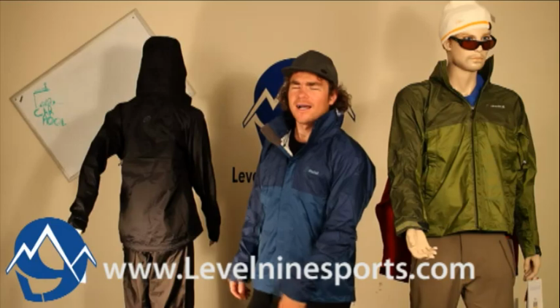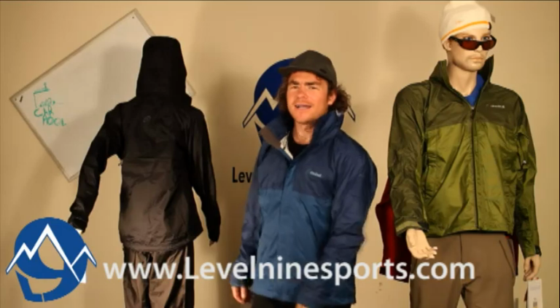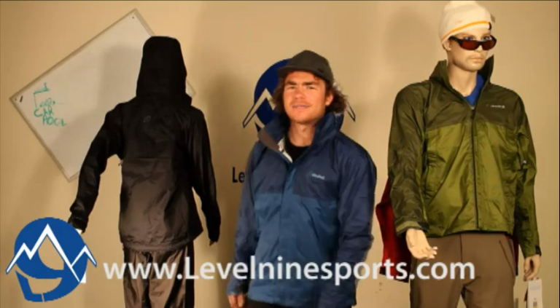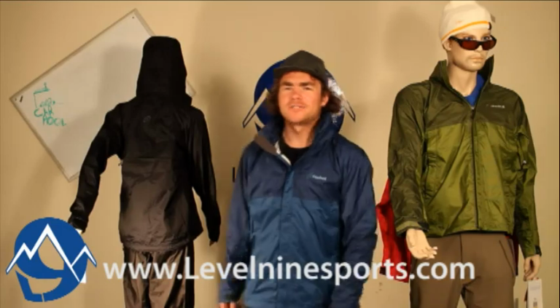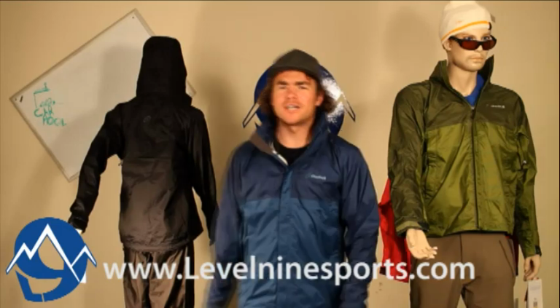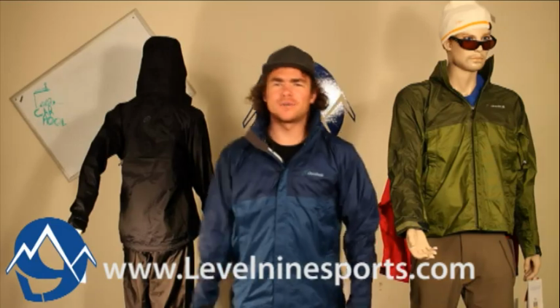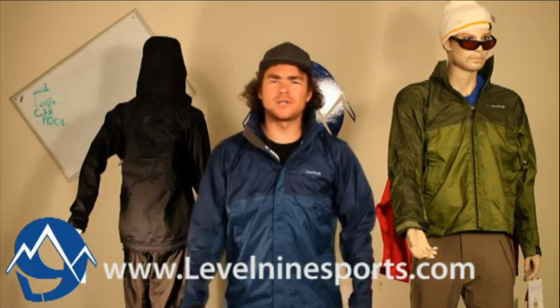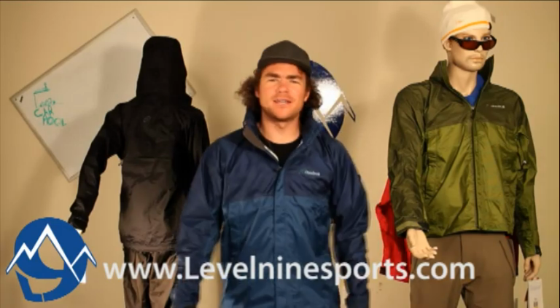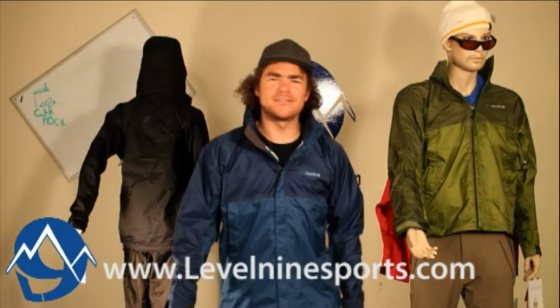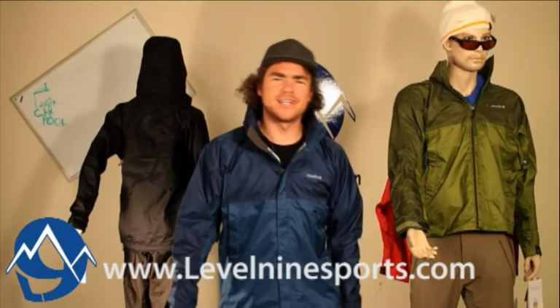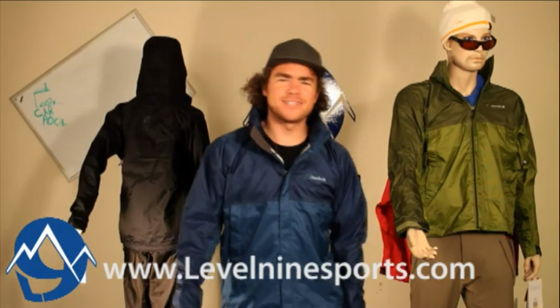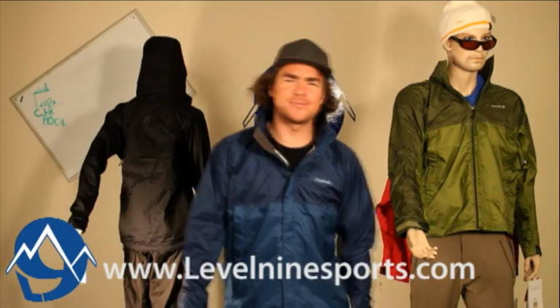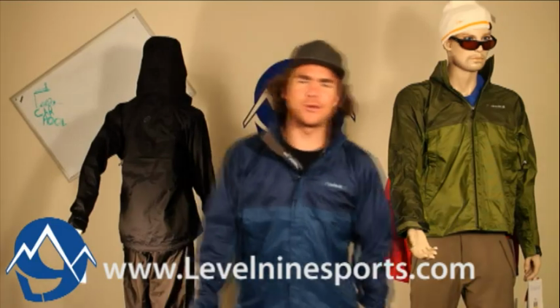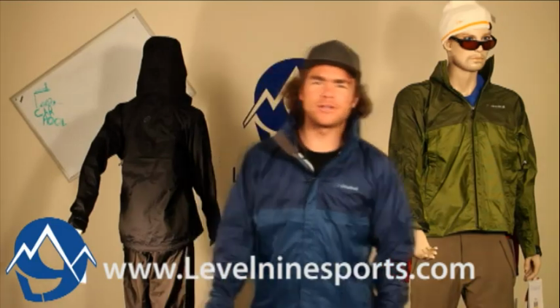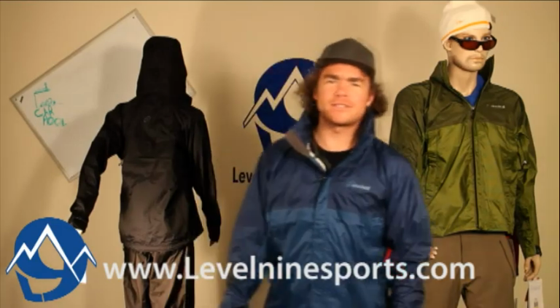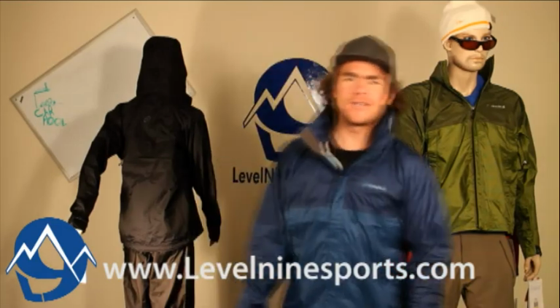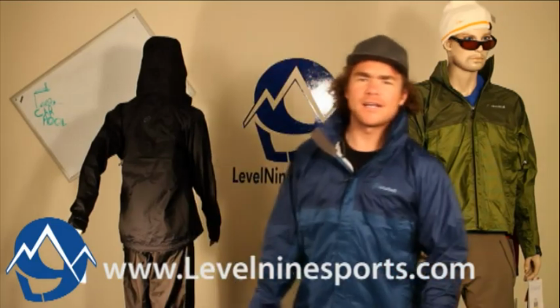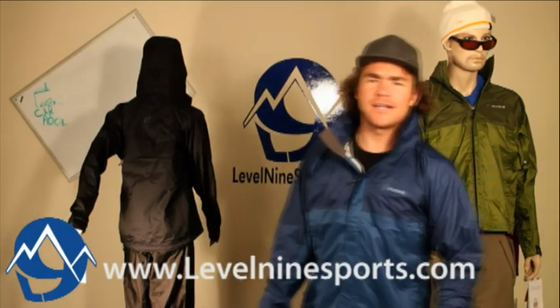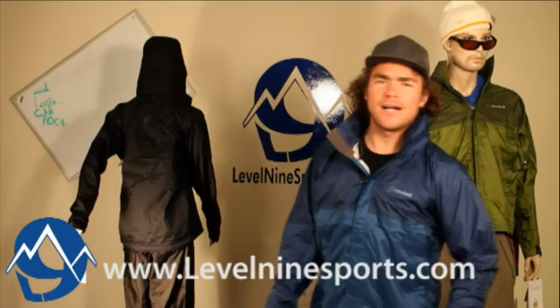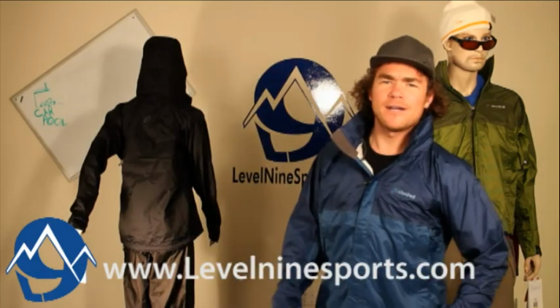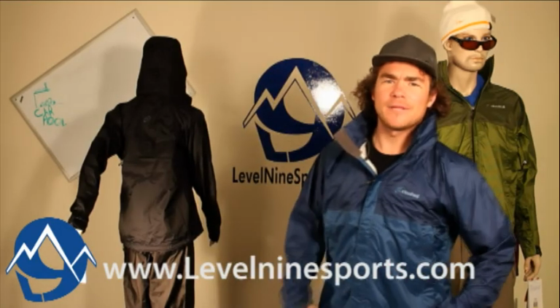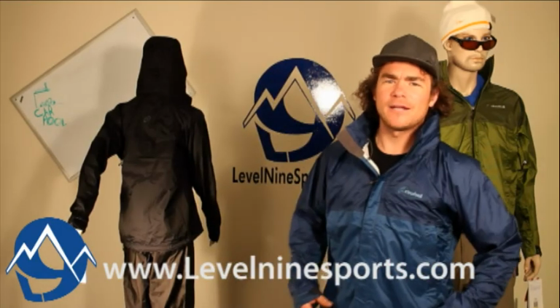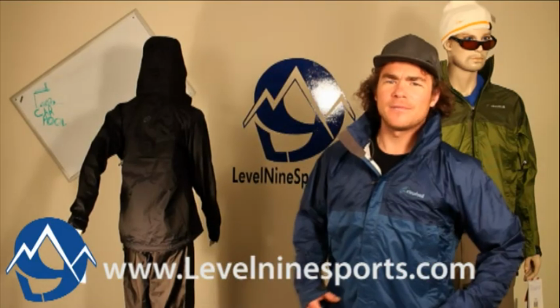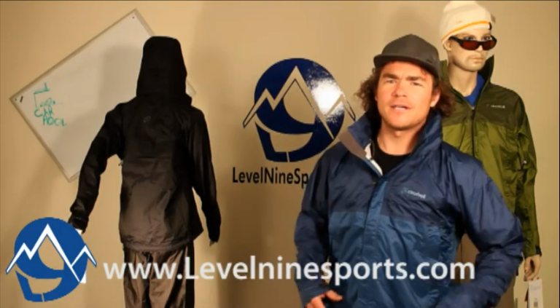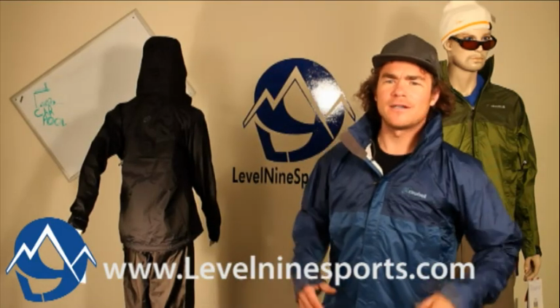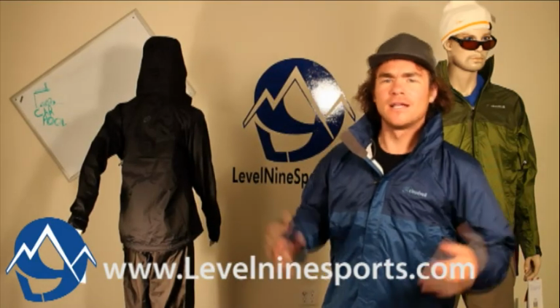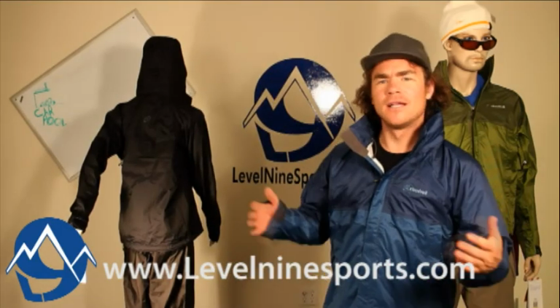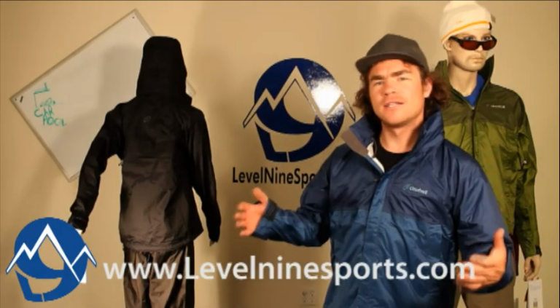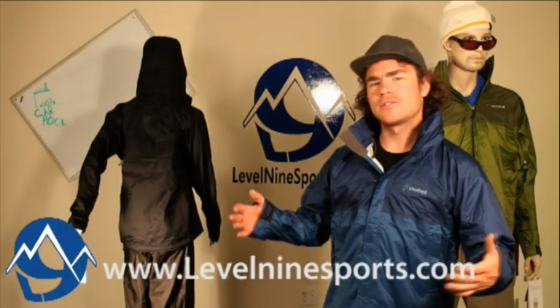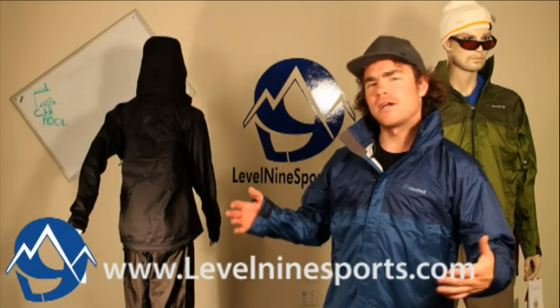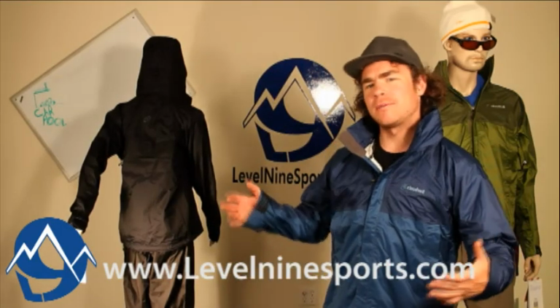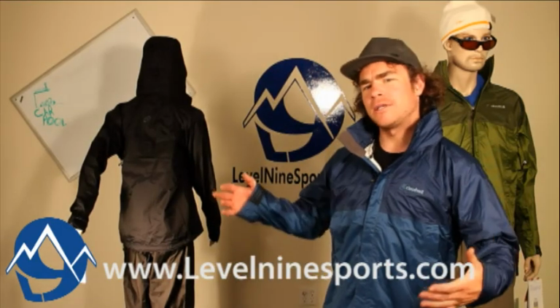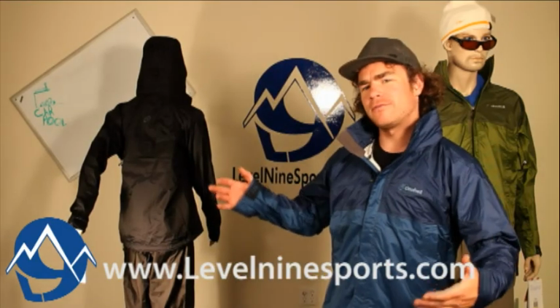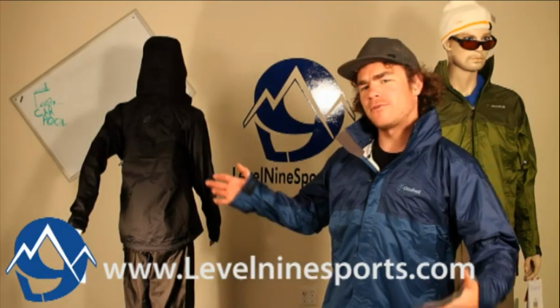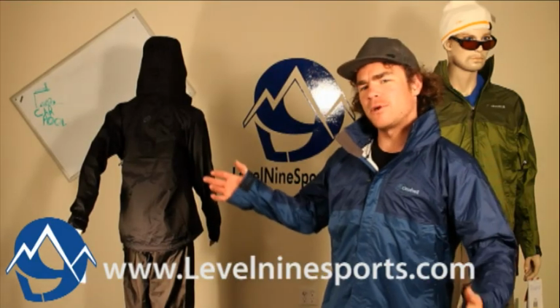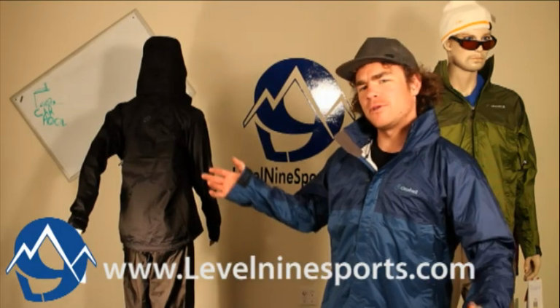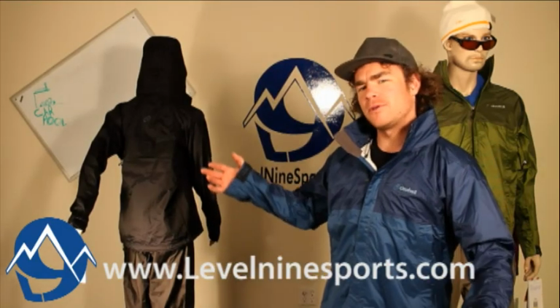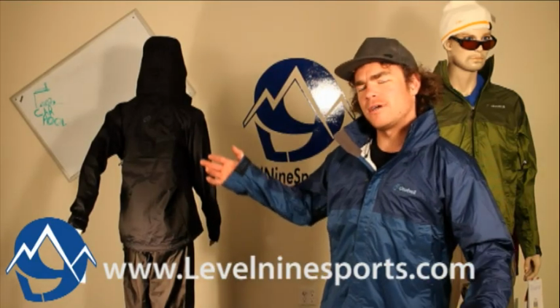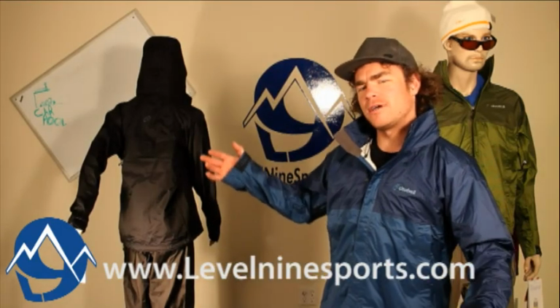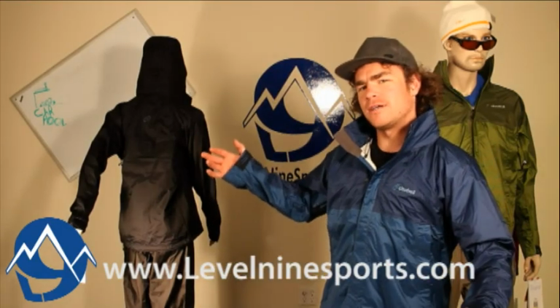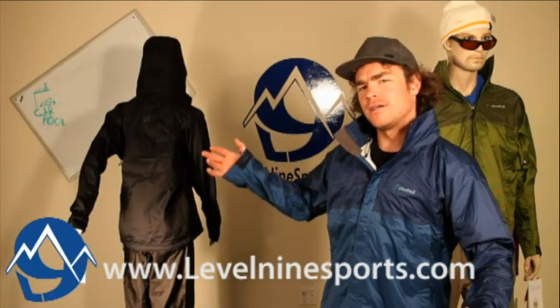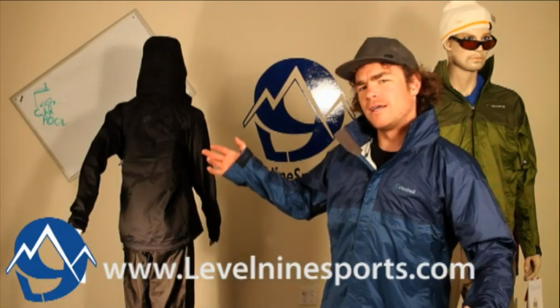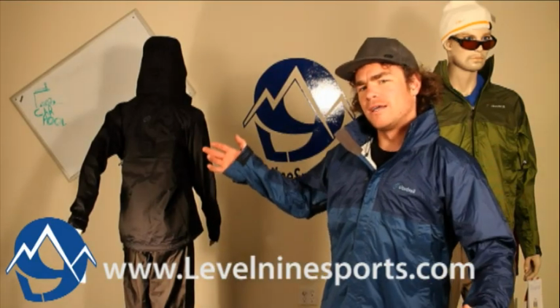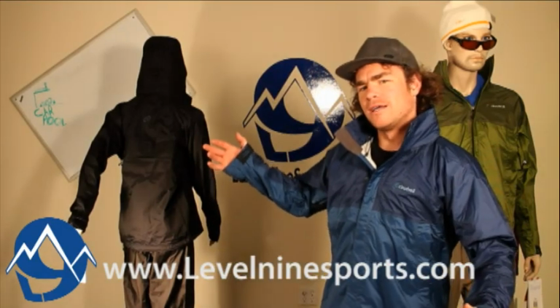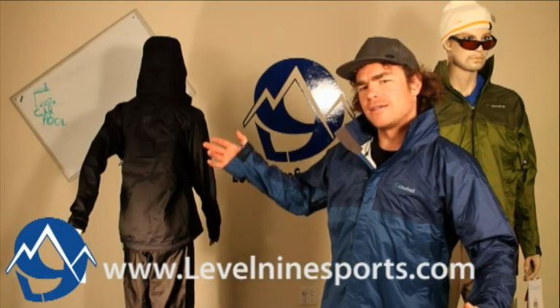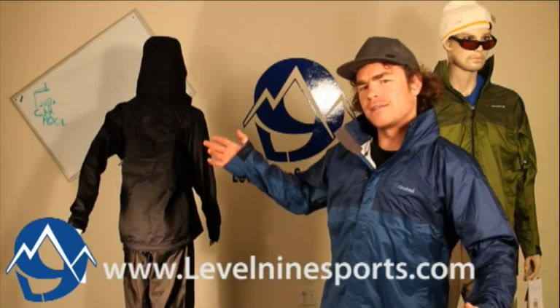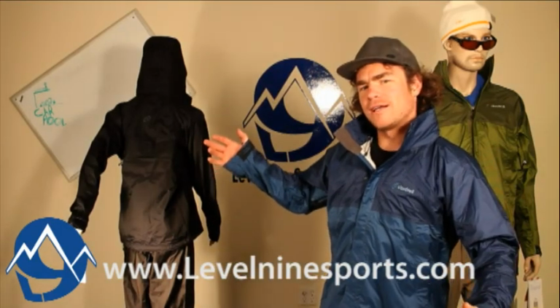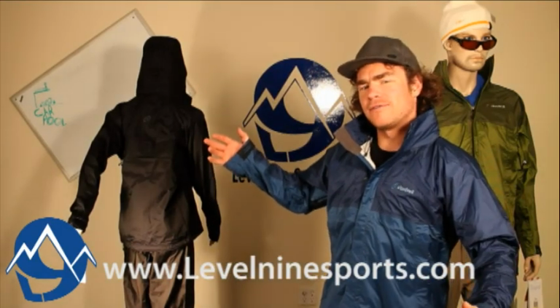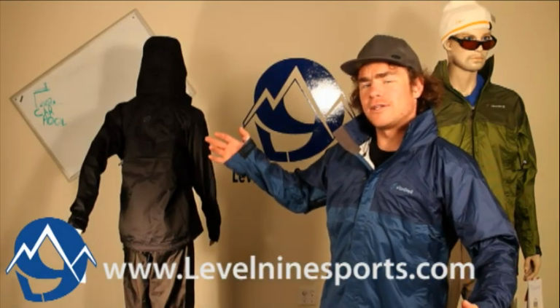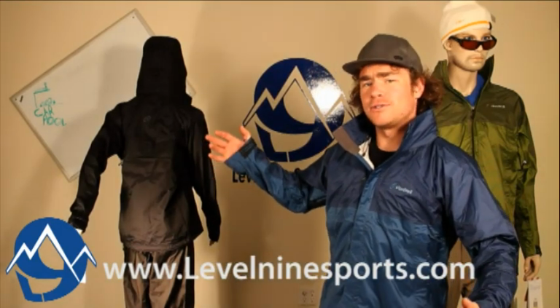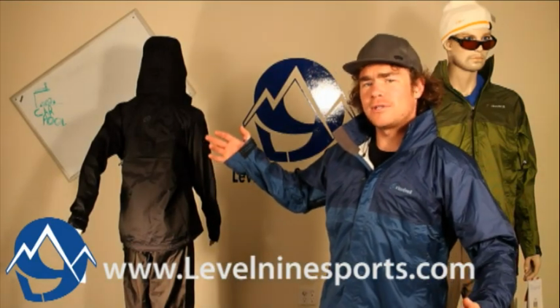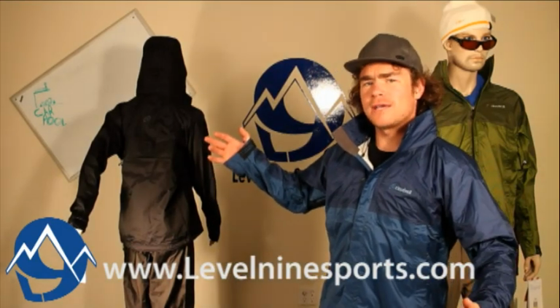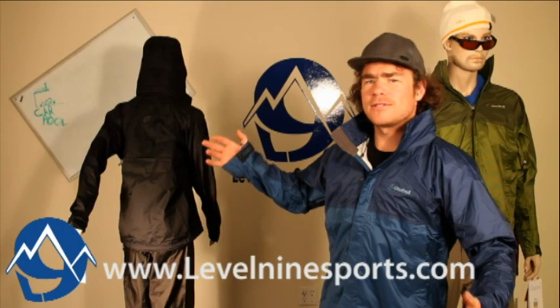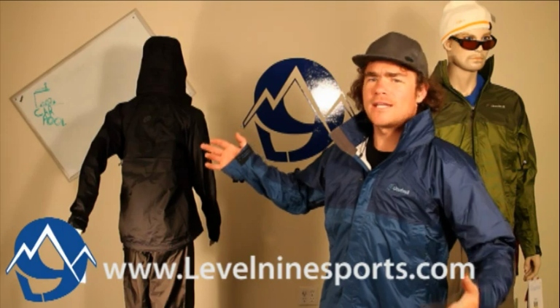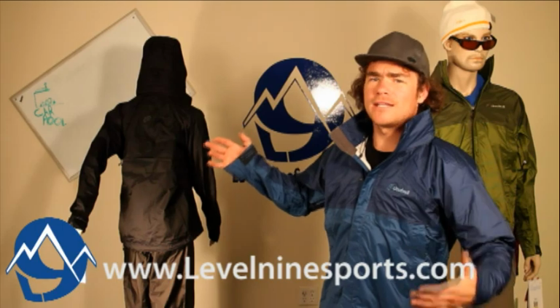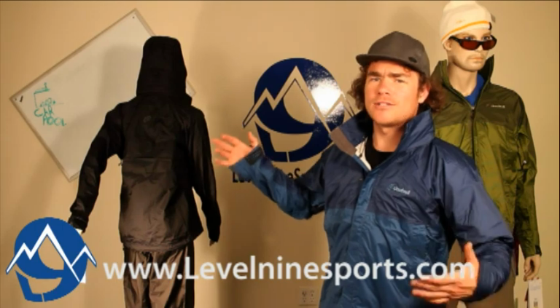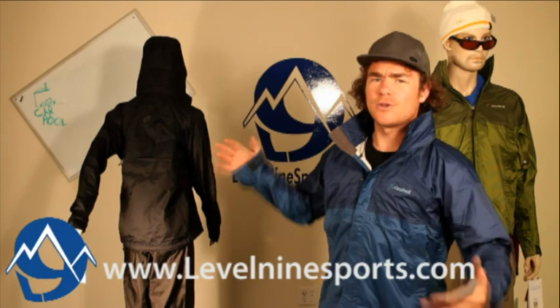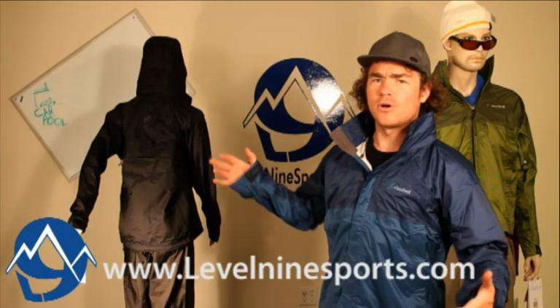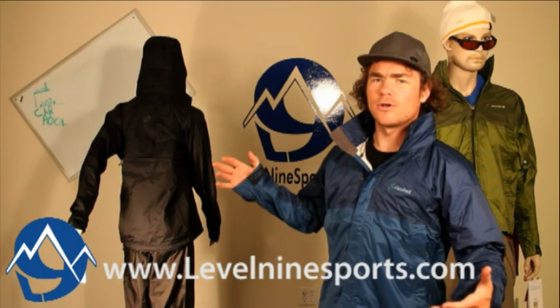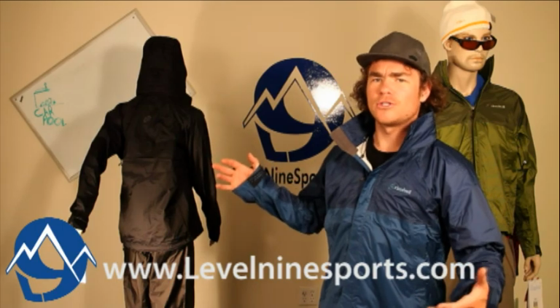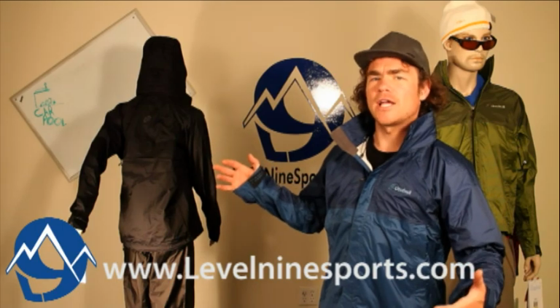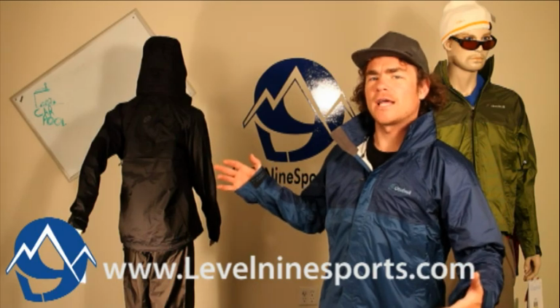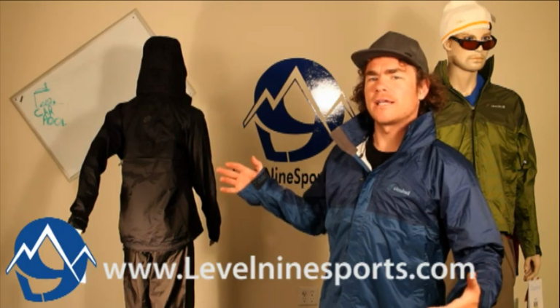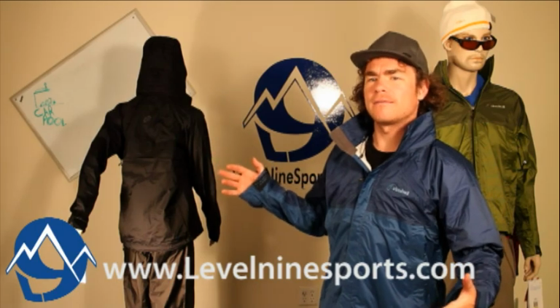Hi, I'm Chuck with Level9Sports.com and I'm here describing for you the Cloudvale 2010 Zorro Jacket.